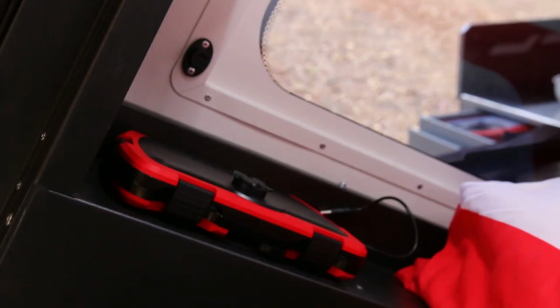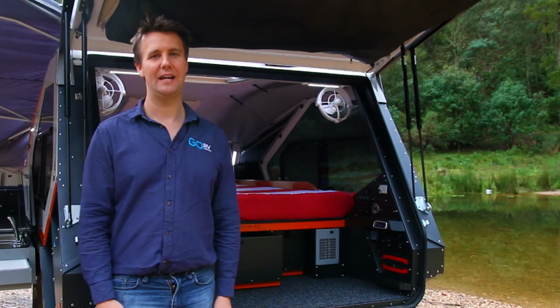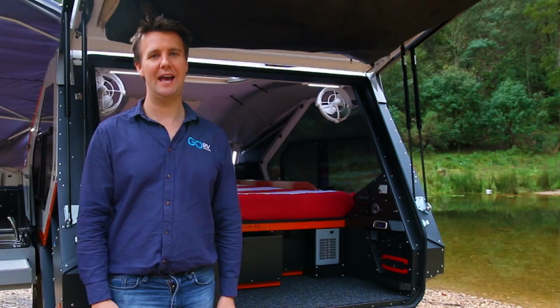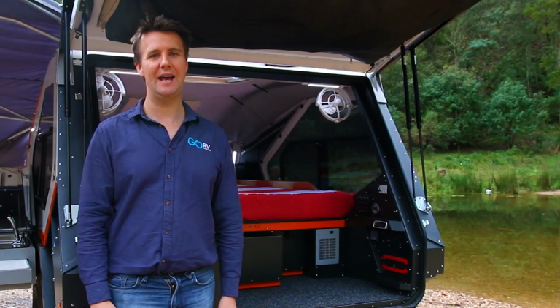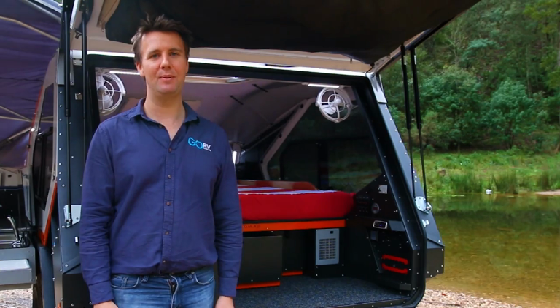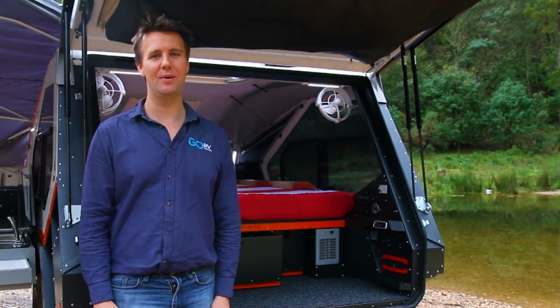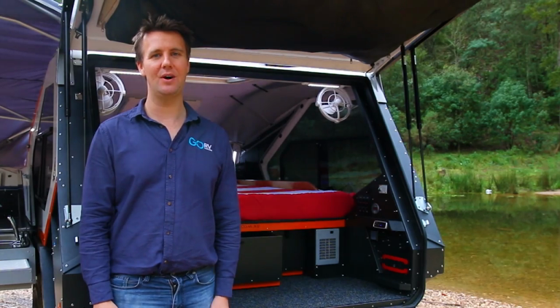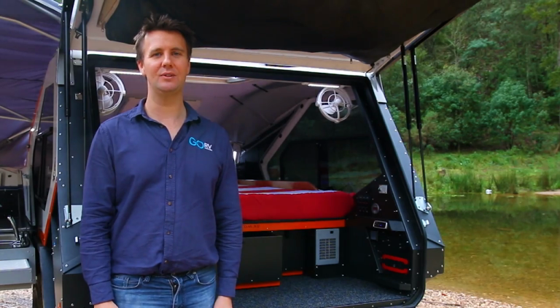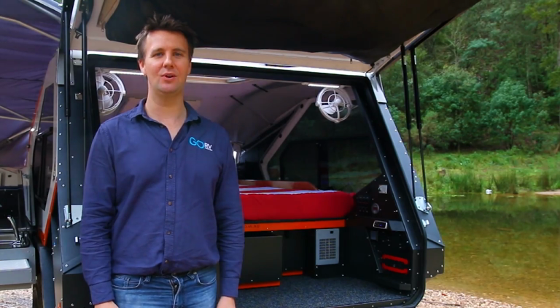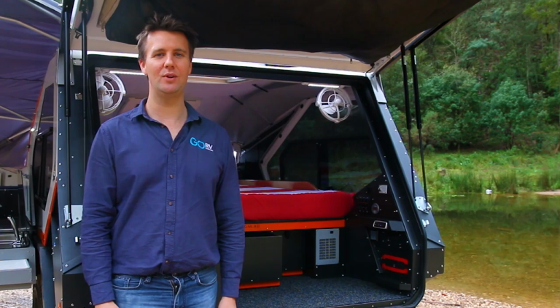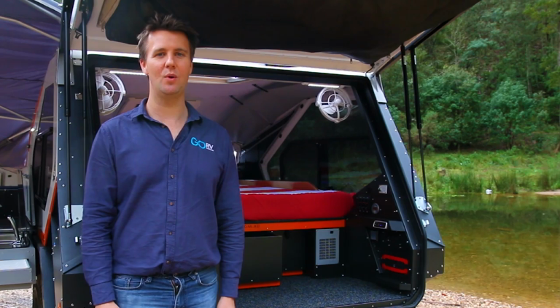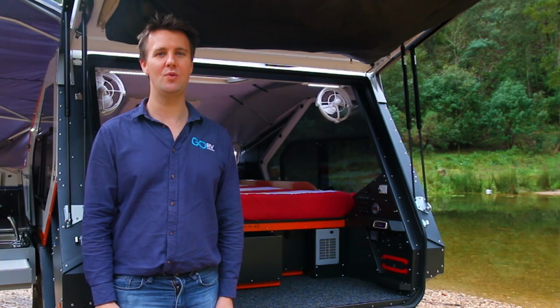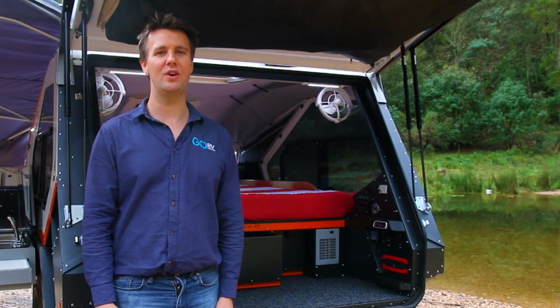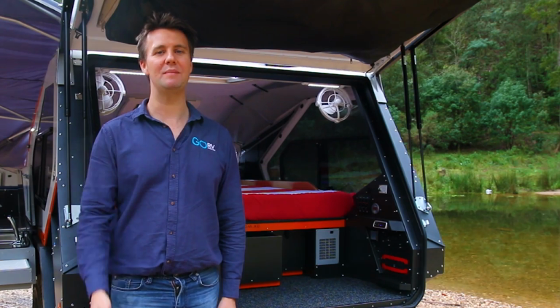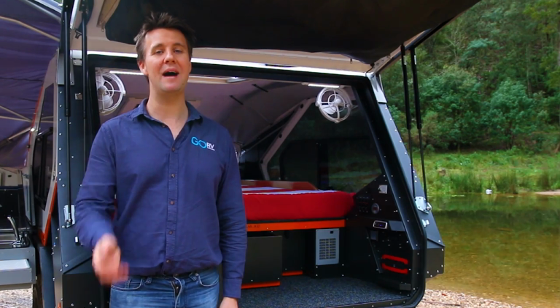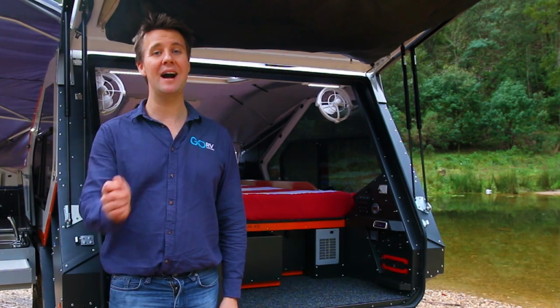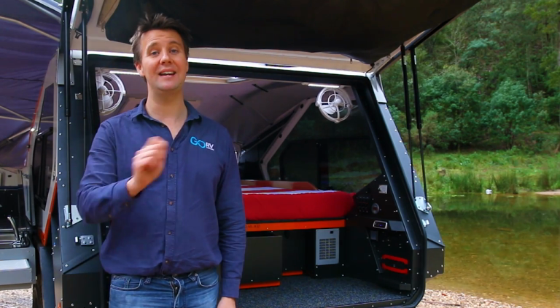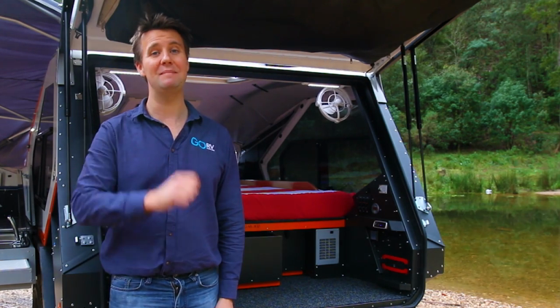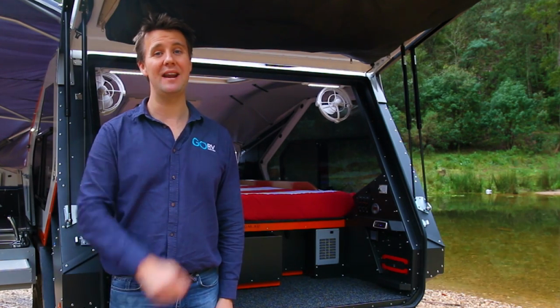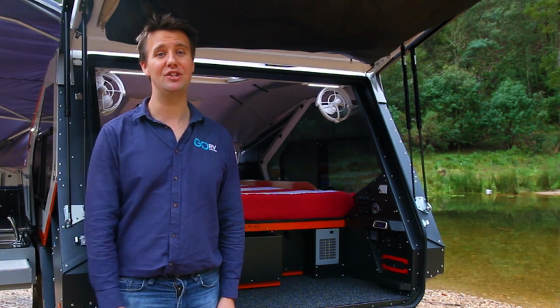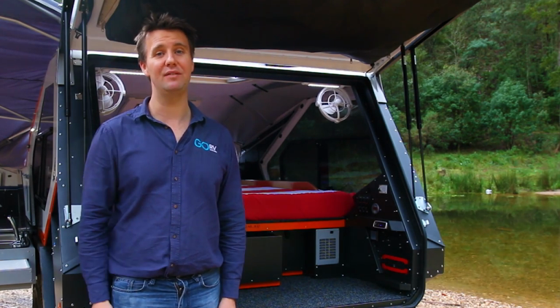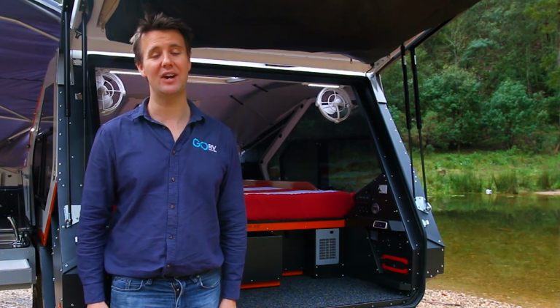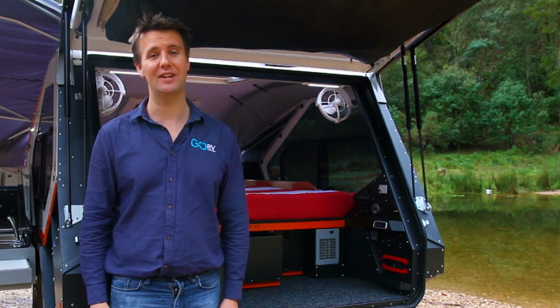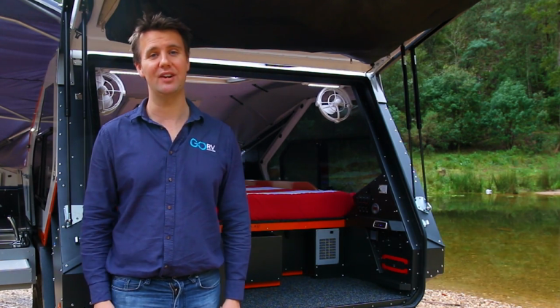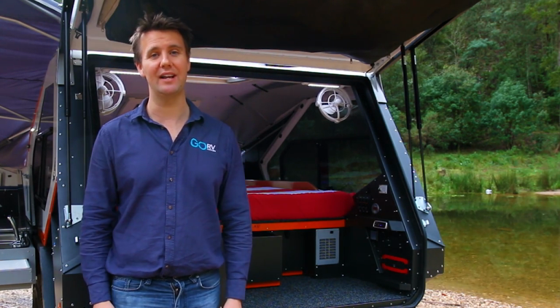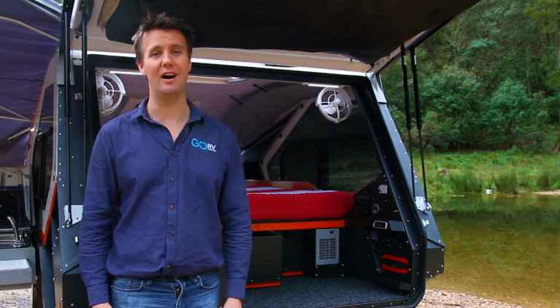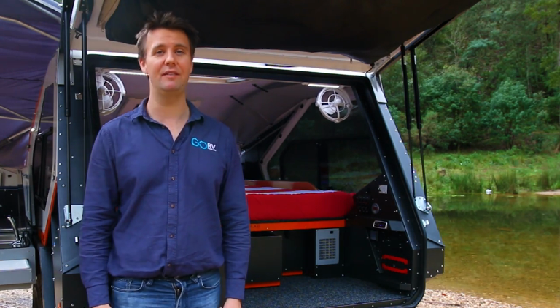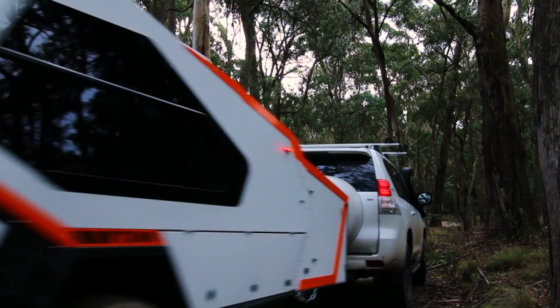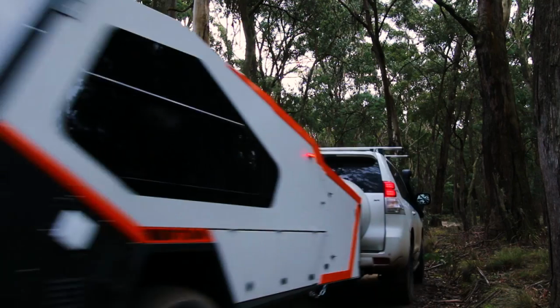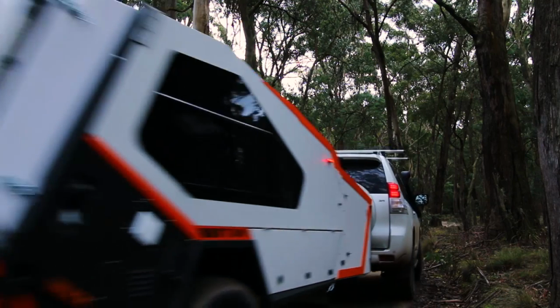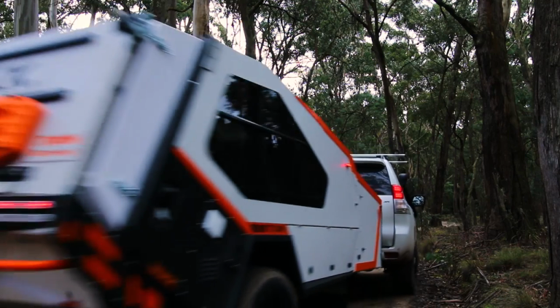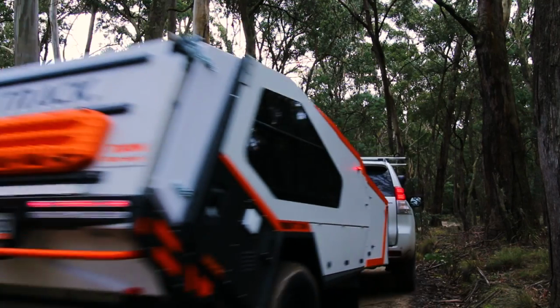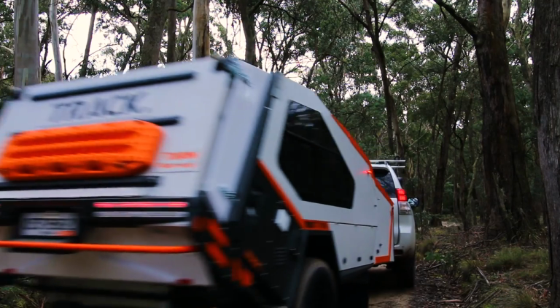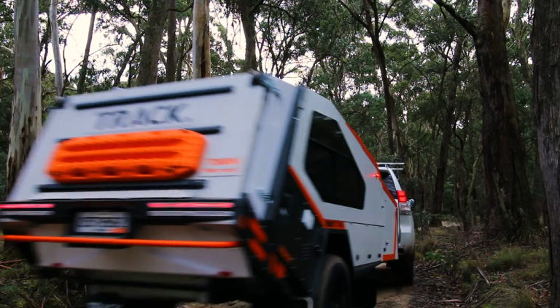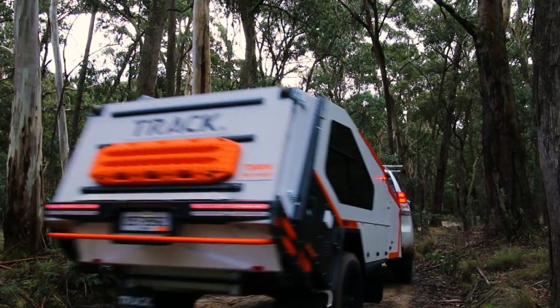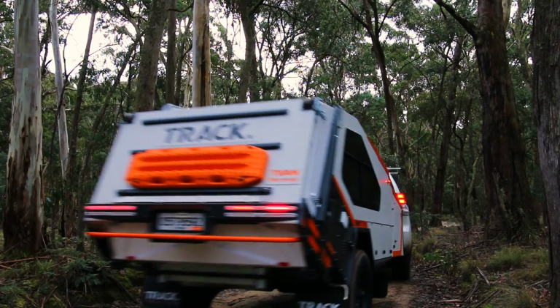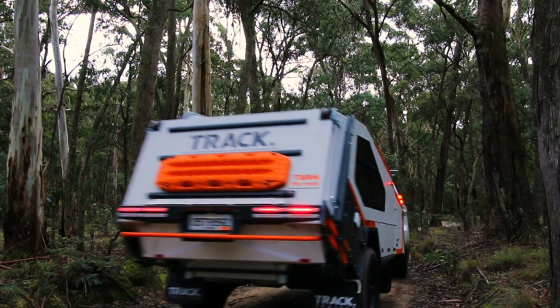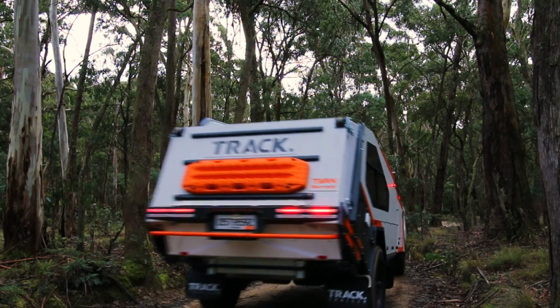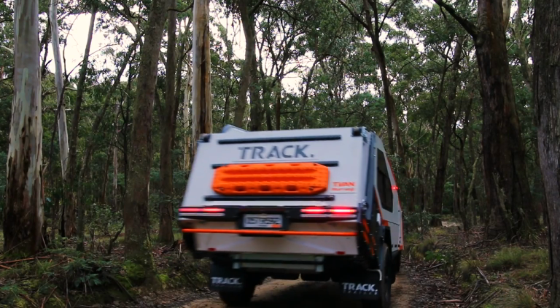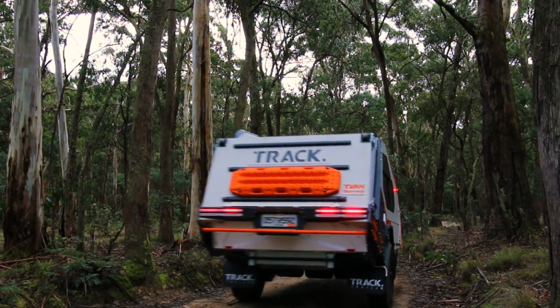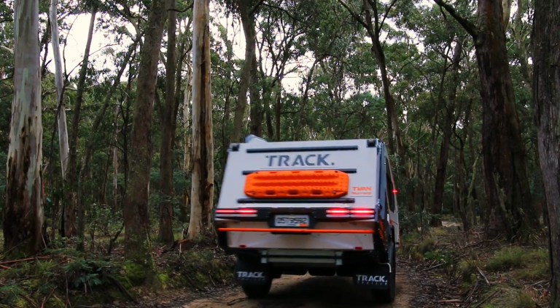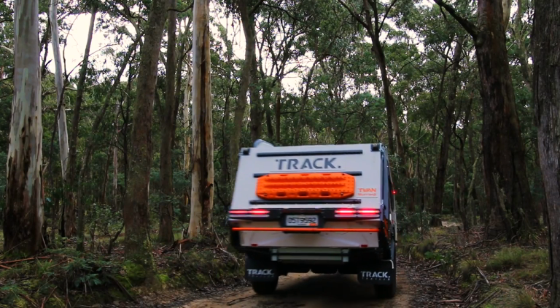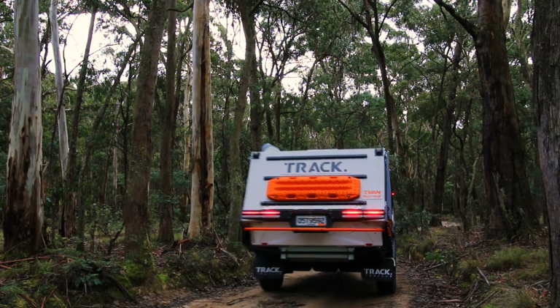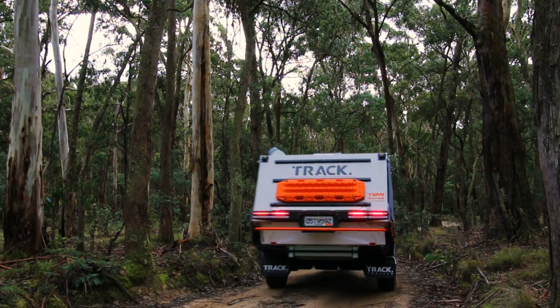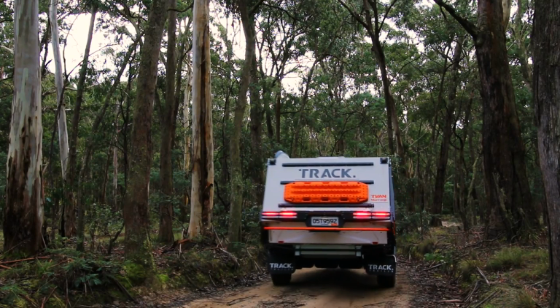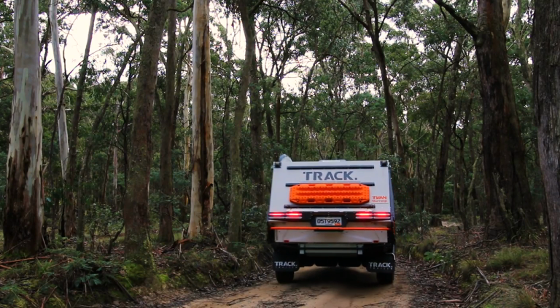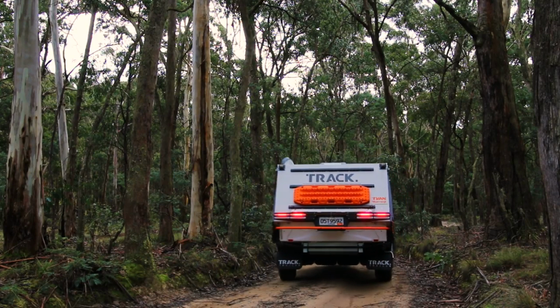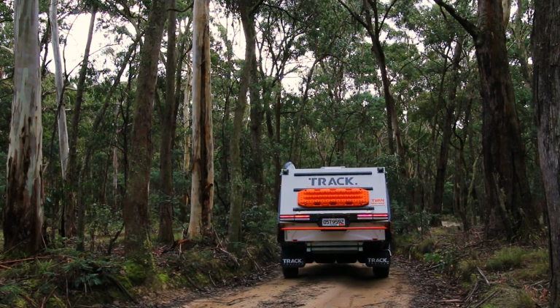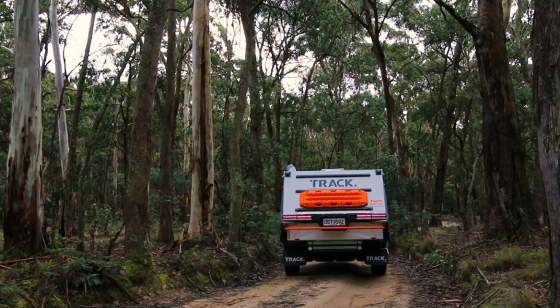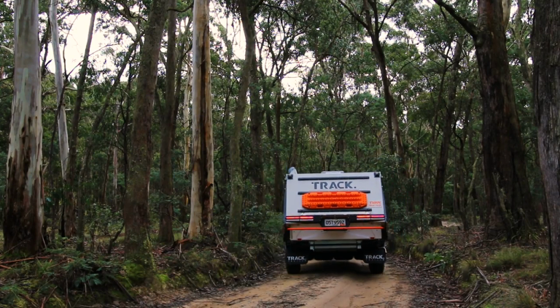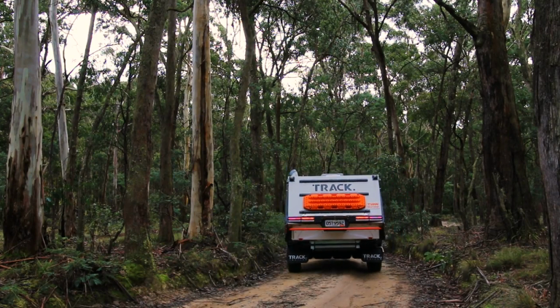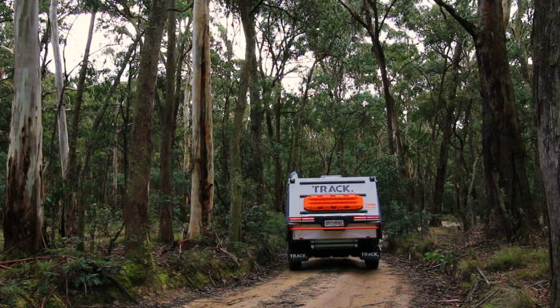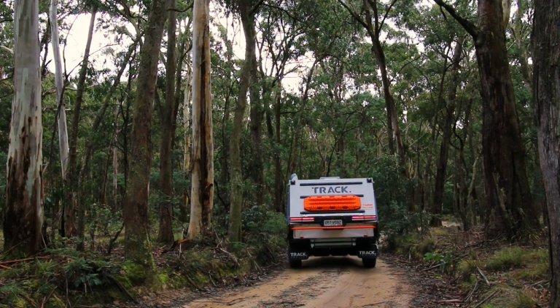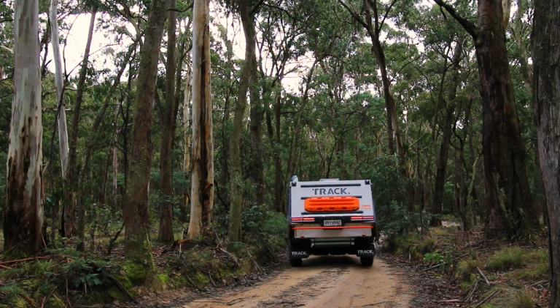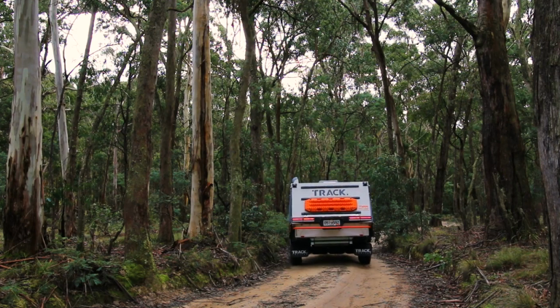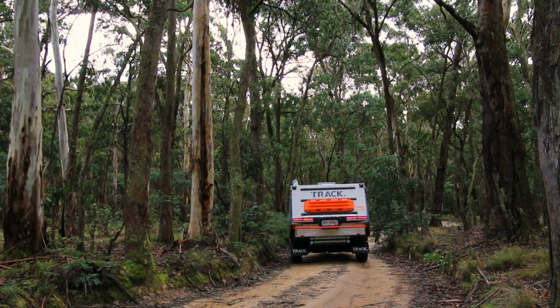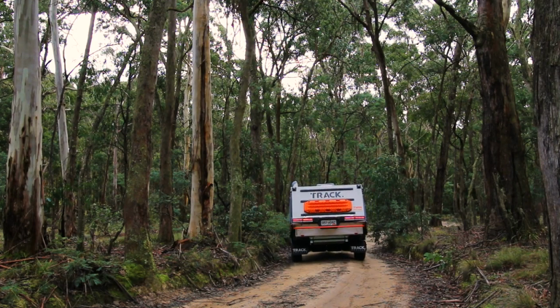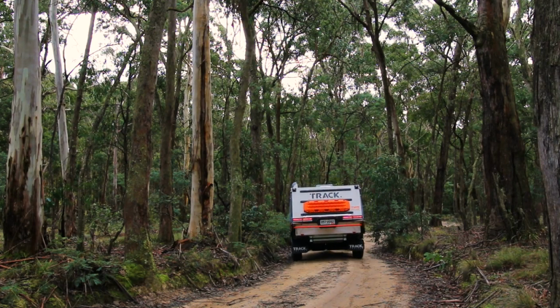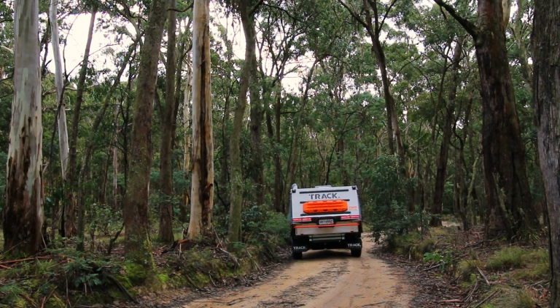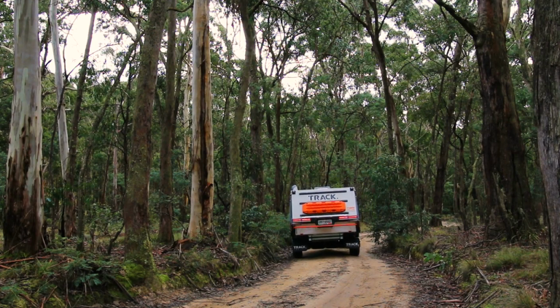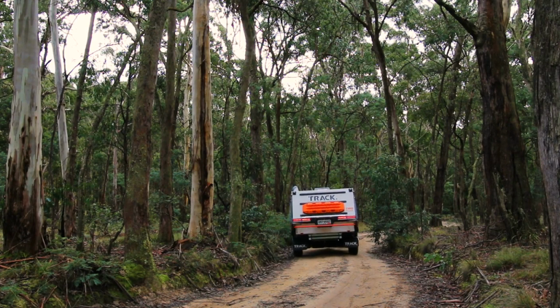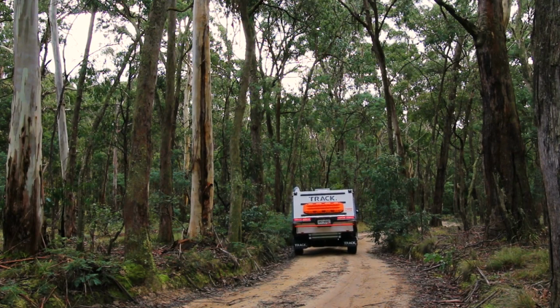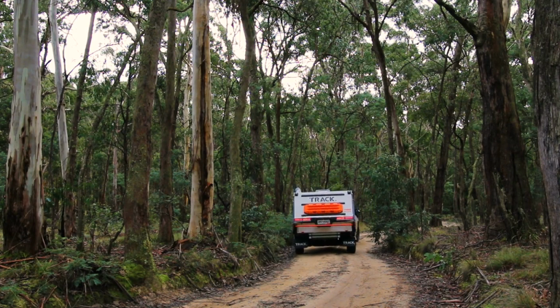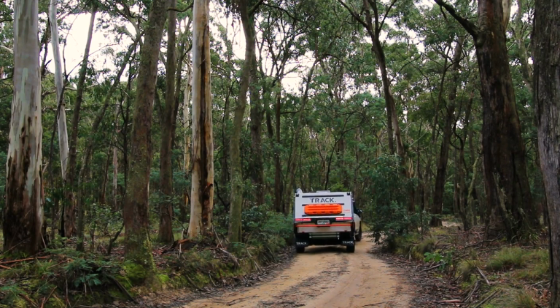Lloyd Waldgren, the marketing manager of Track Trailer, has joined me — I've dragged him halfway around Victoria to help me test this van — and he's going to tell us a little bit more about it.